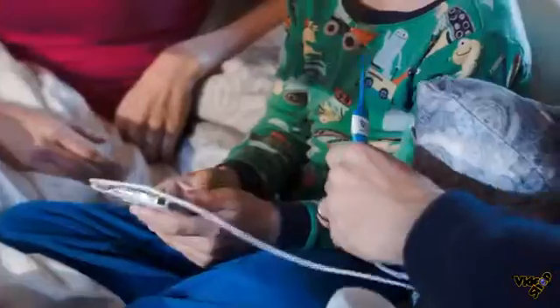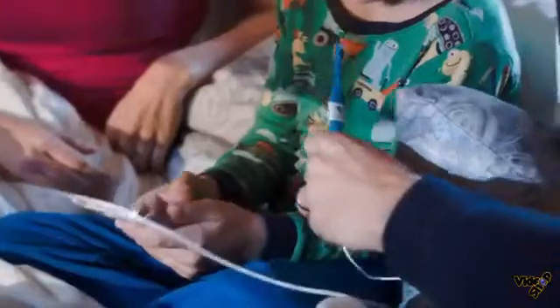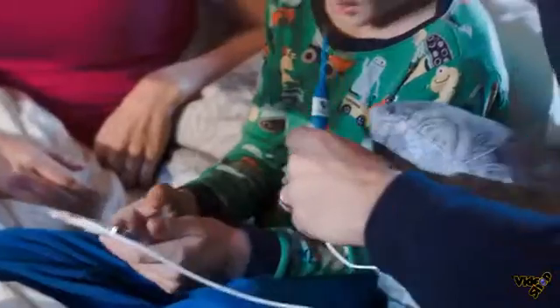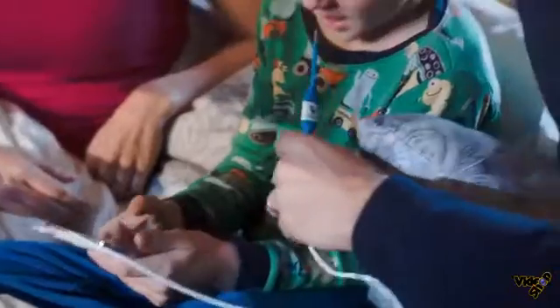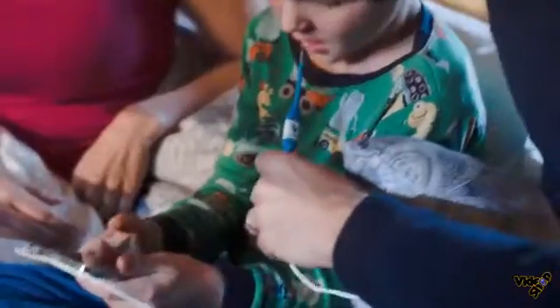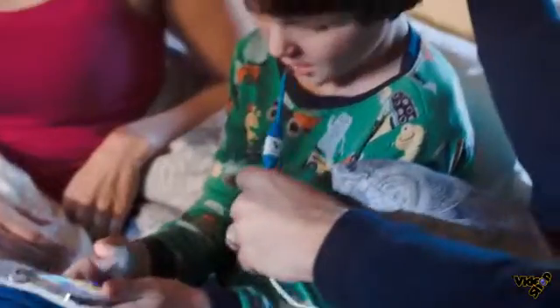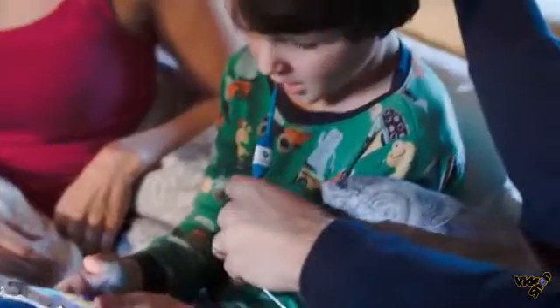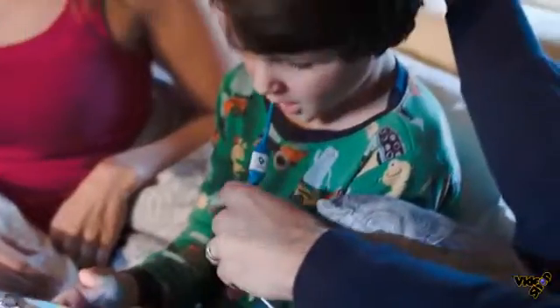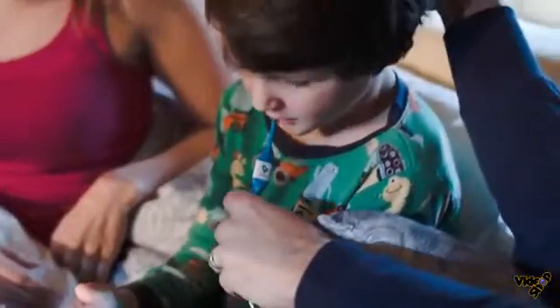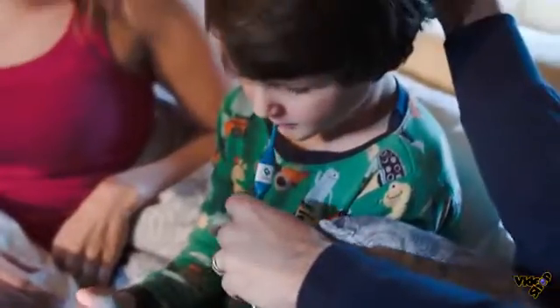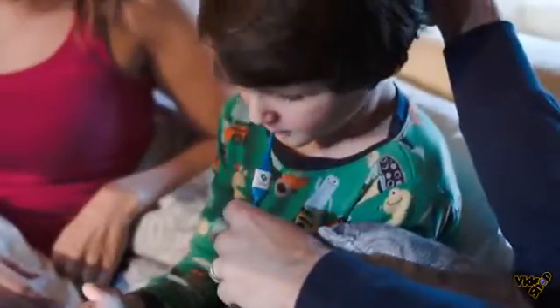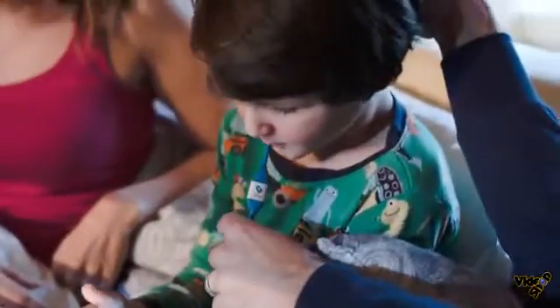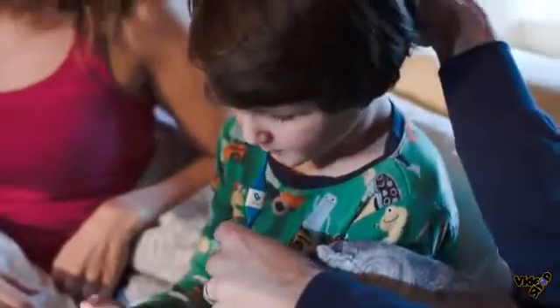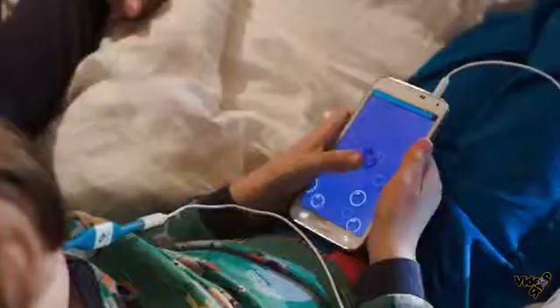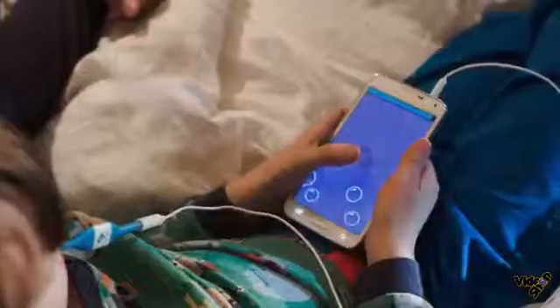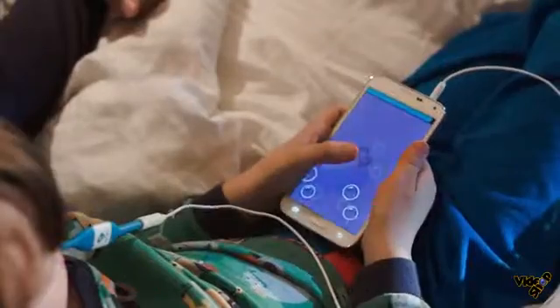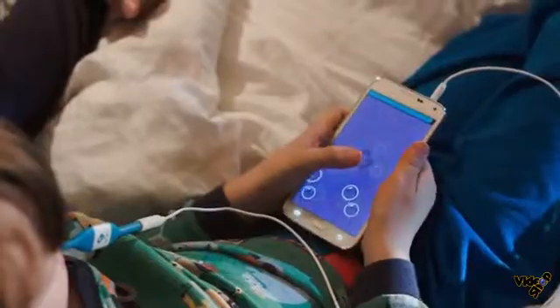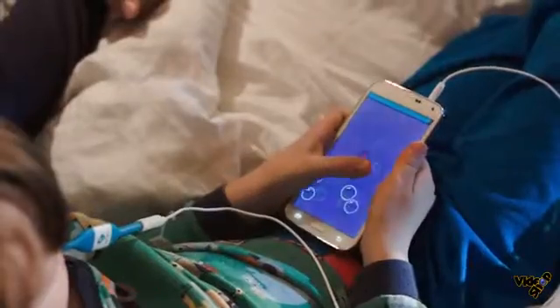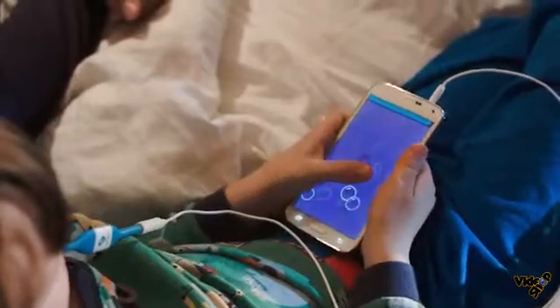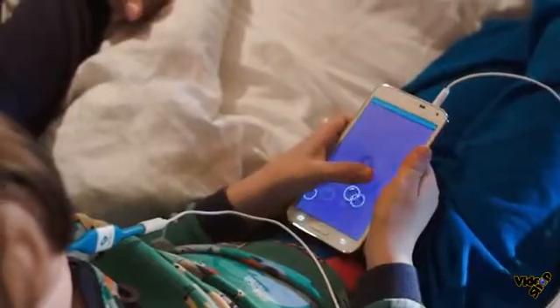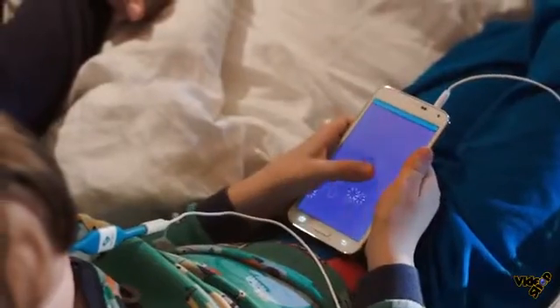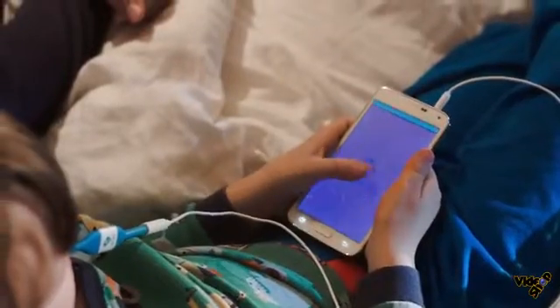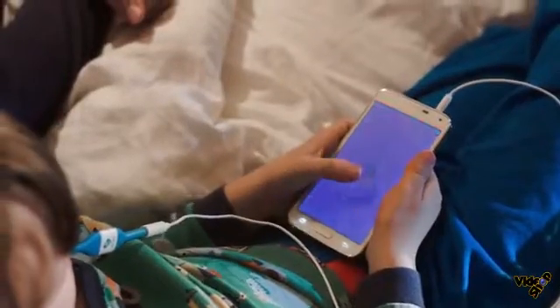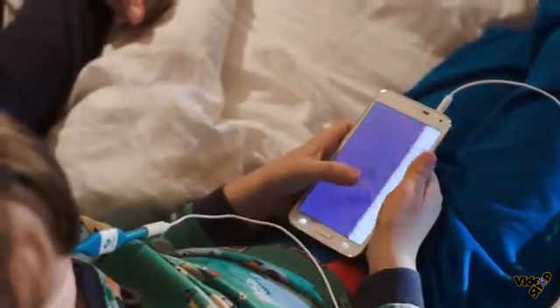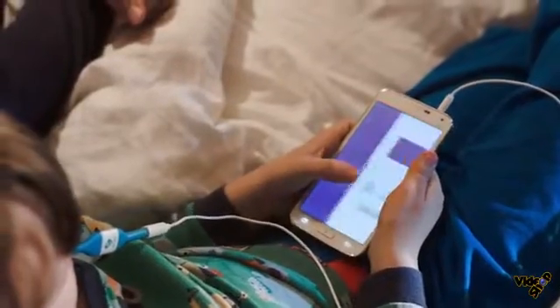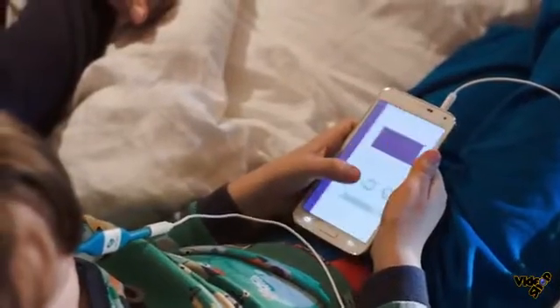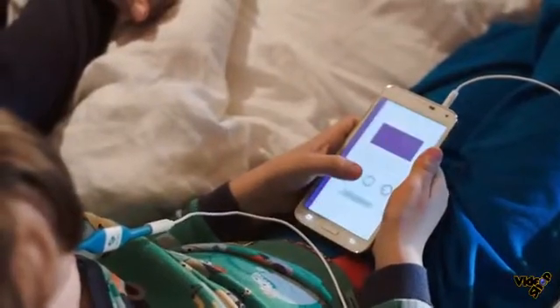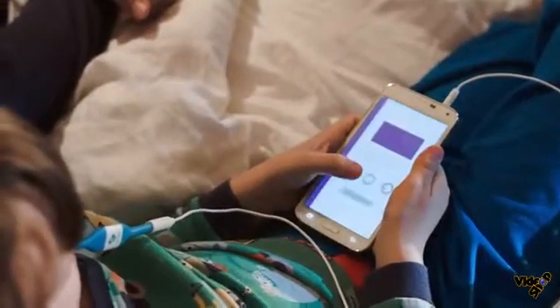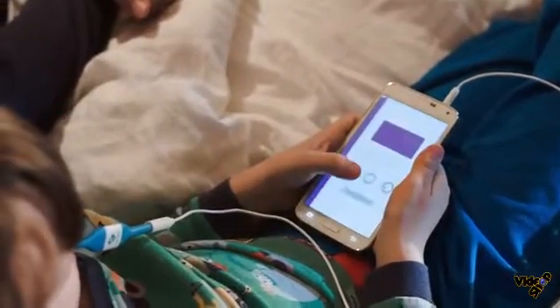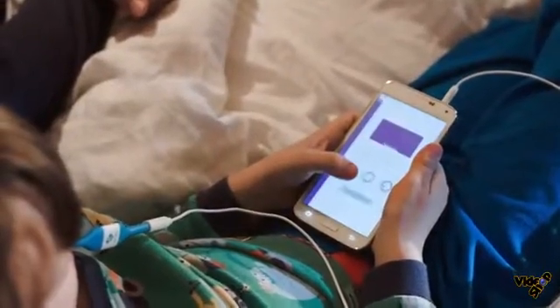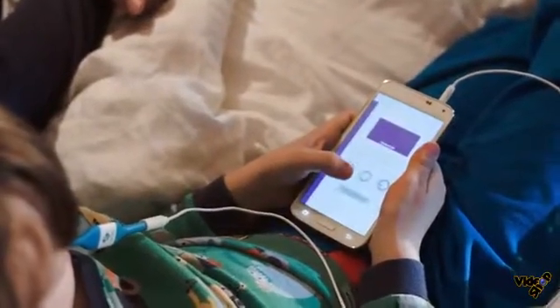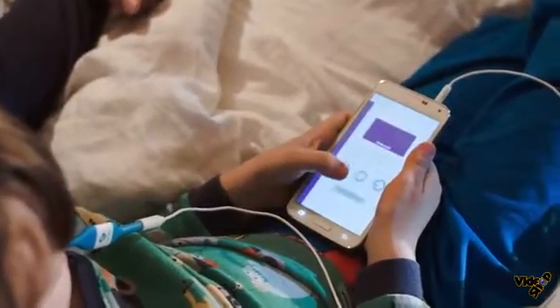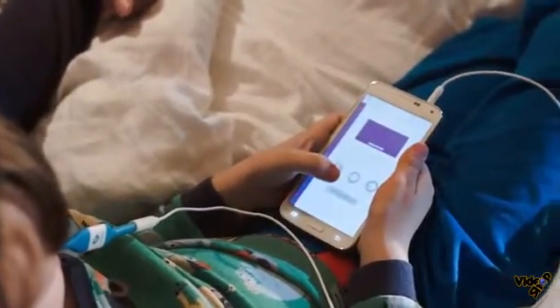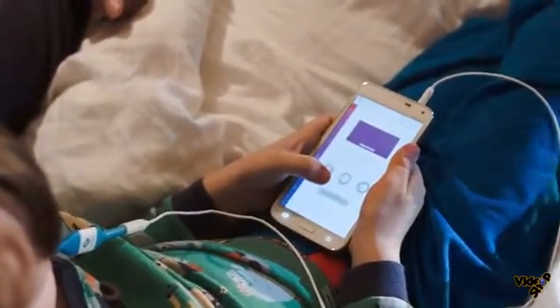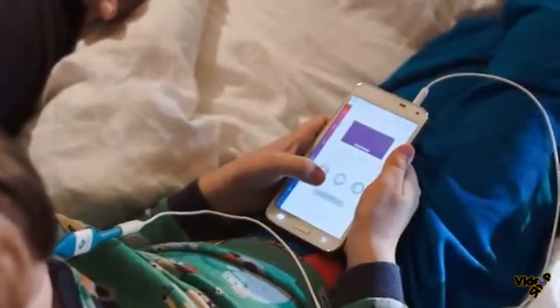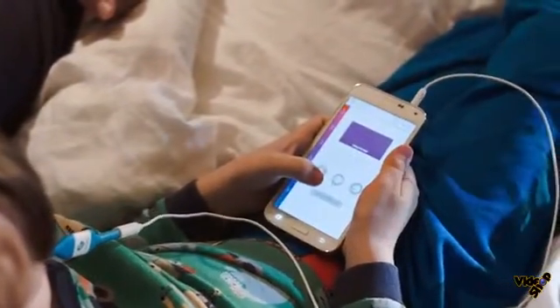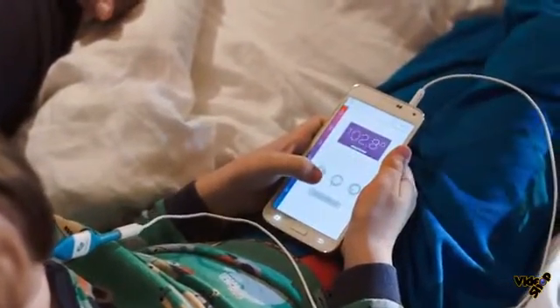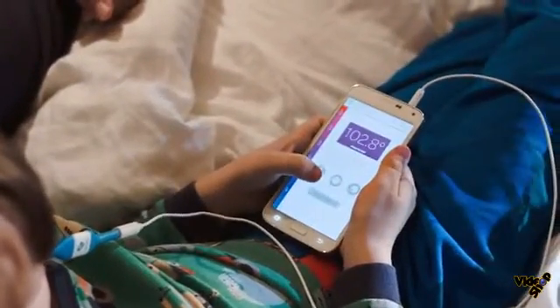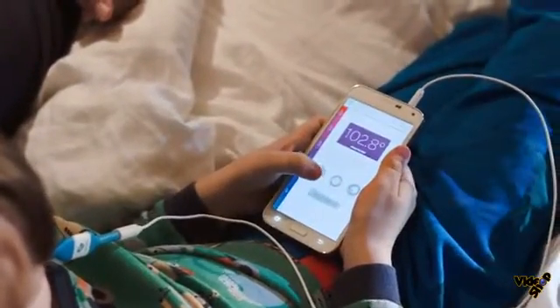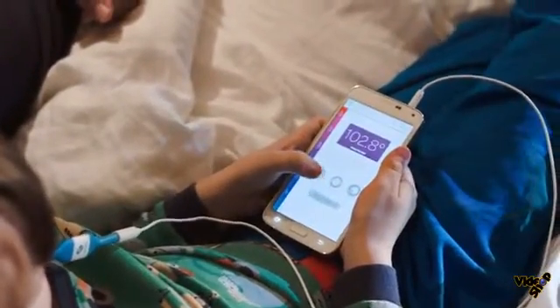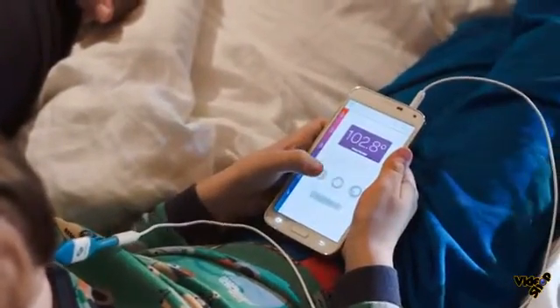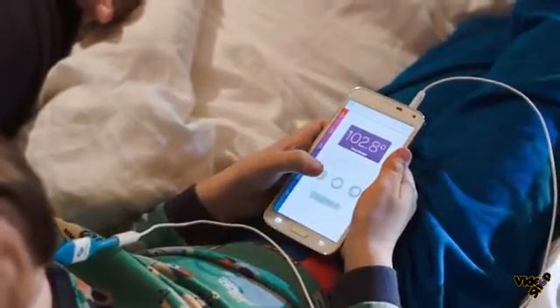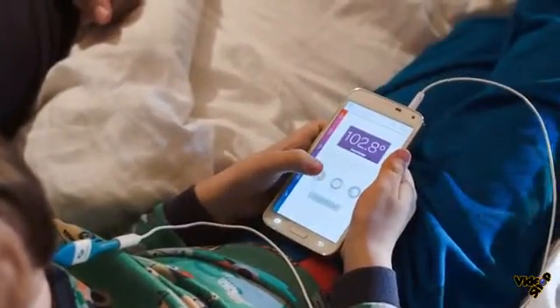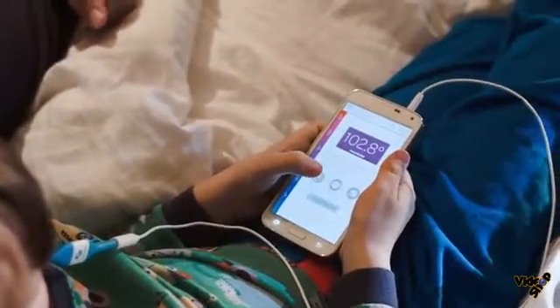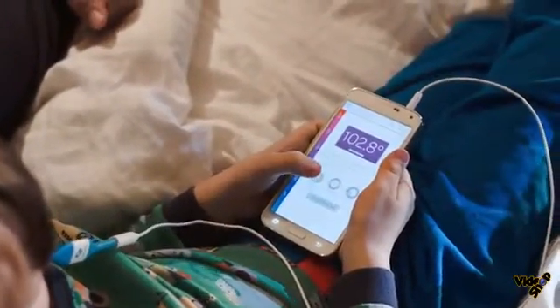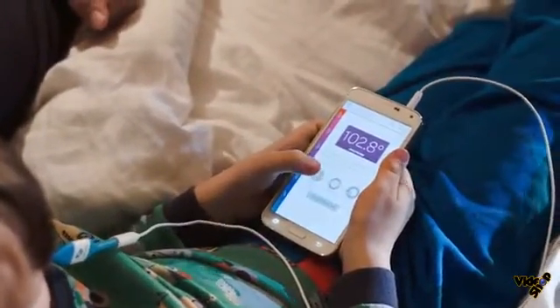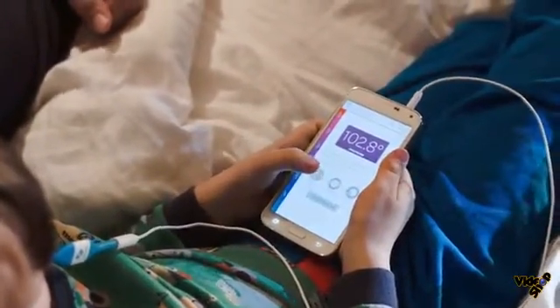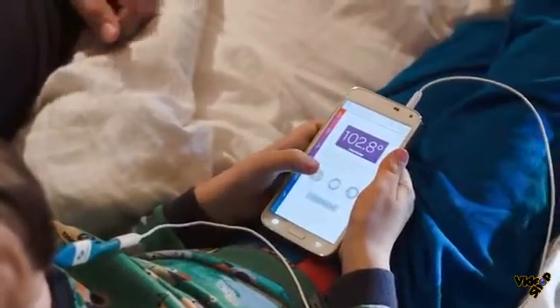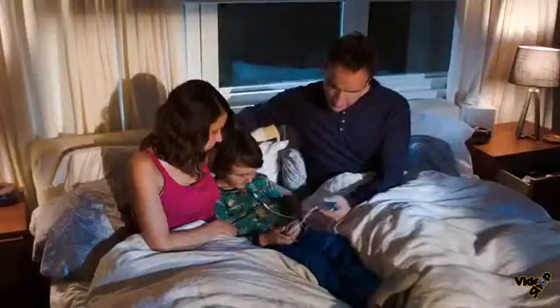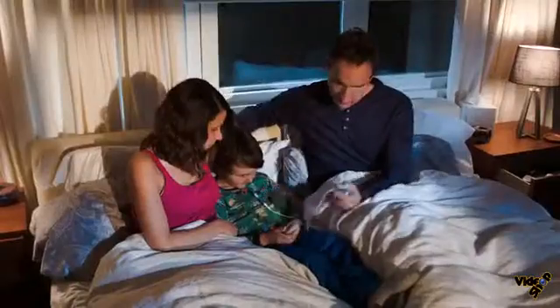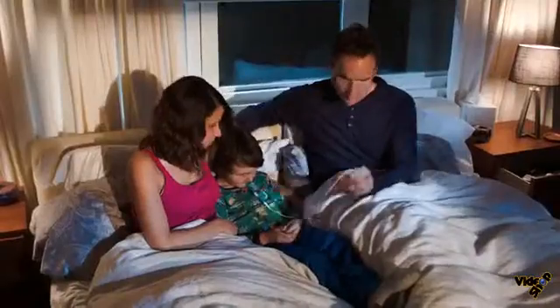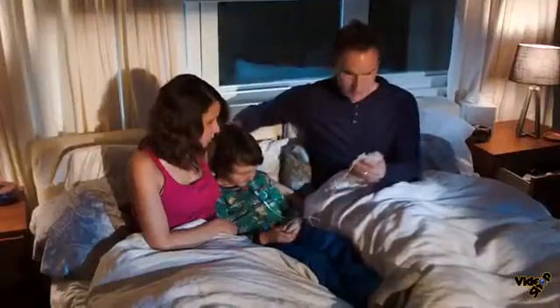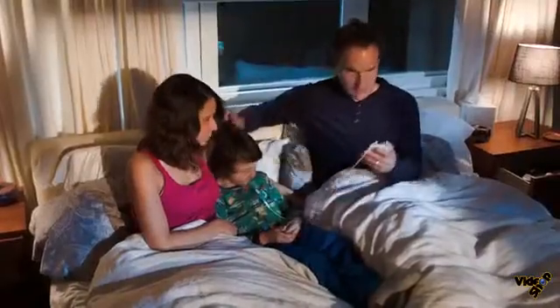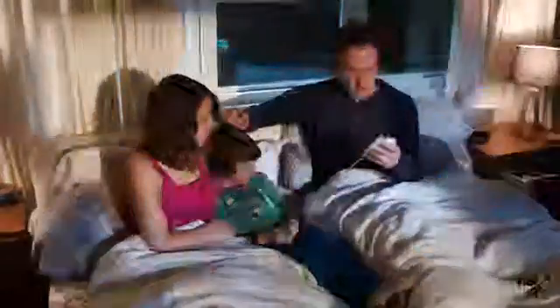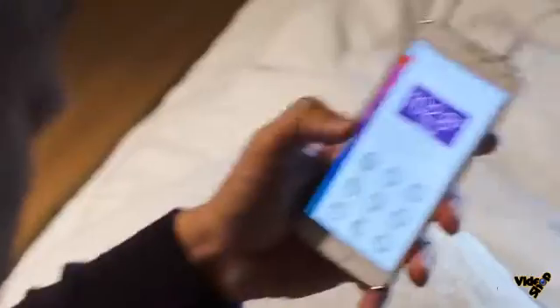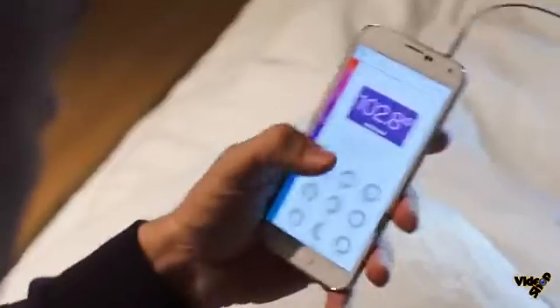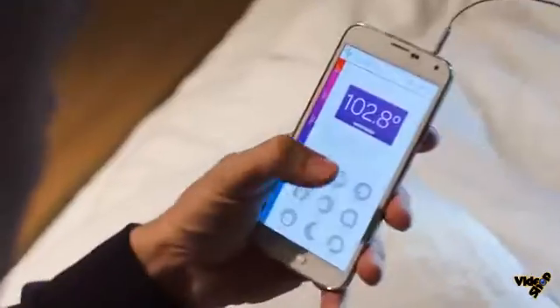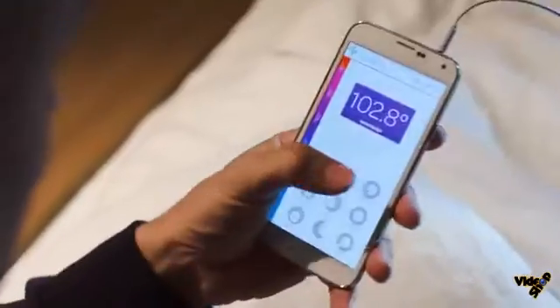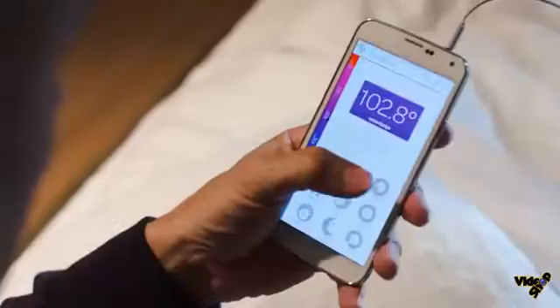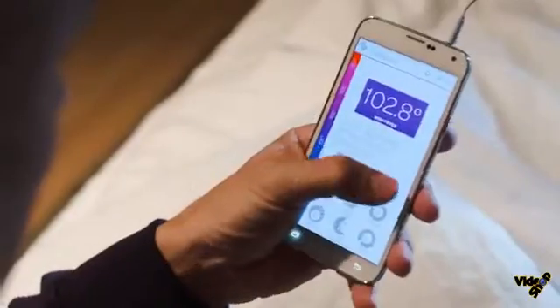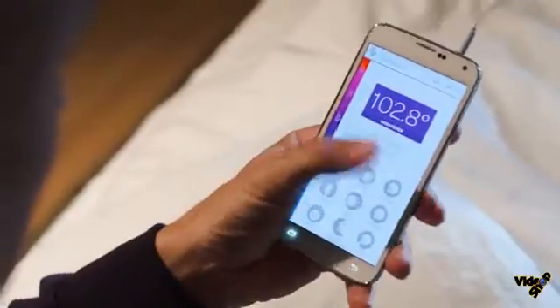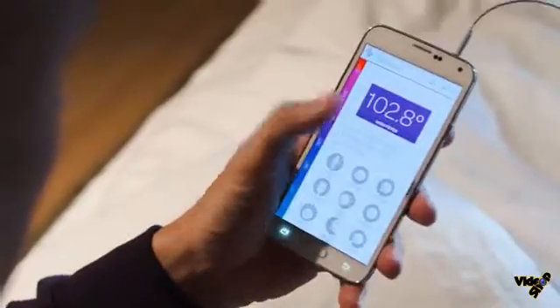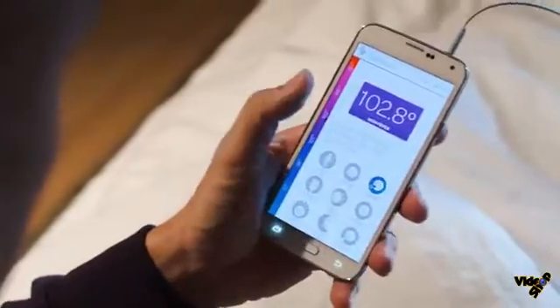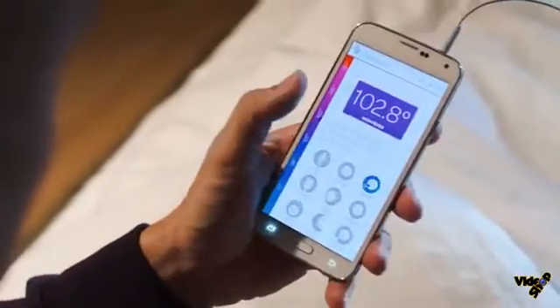In just 10 seconds, the Kinsa Smart Thermometer gives an accurate reading. Reading complete. And with a few simple taps,